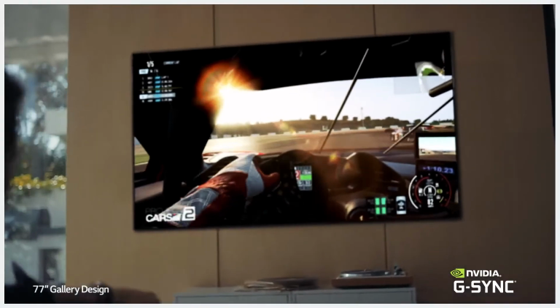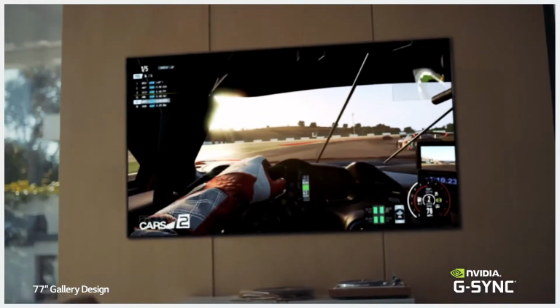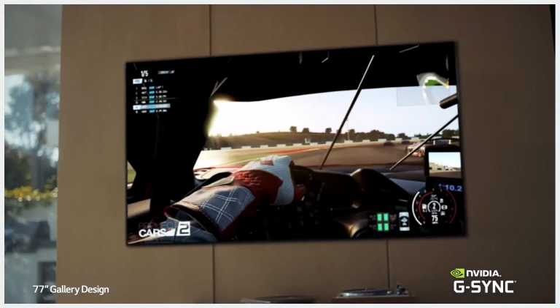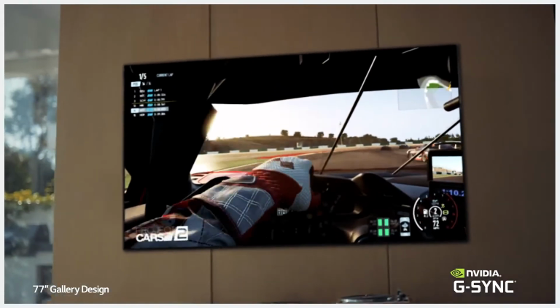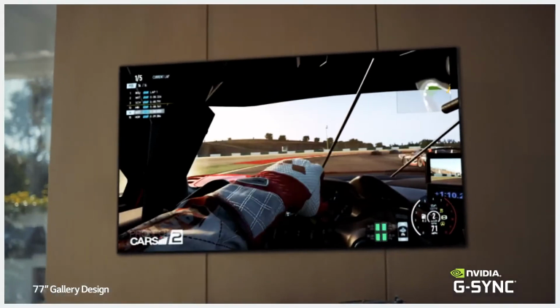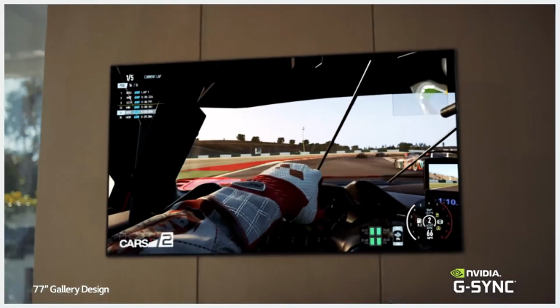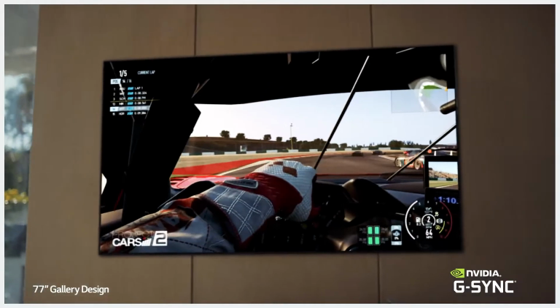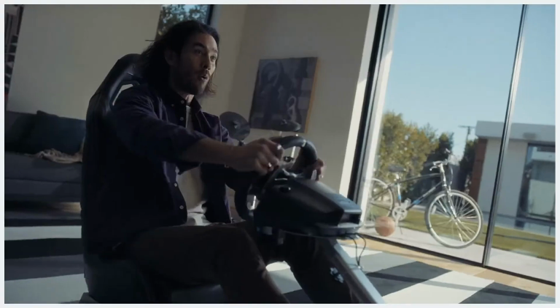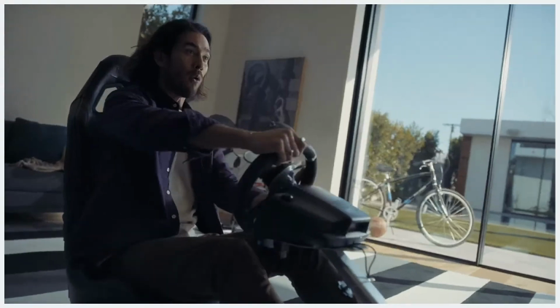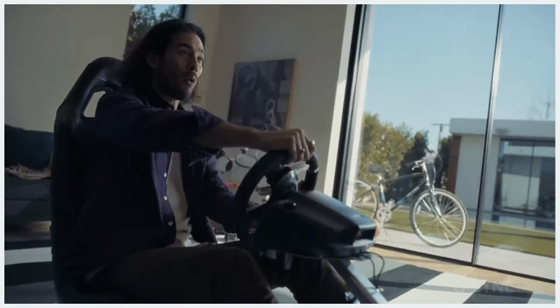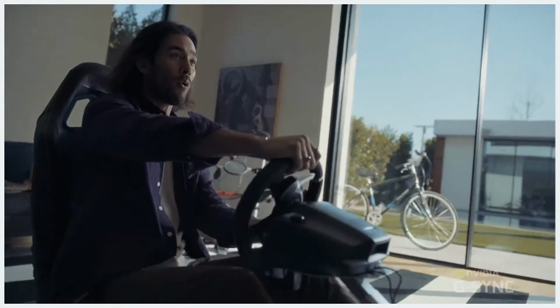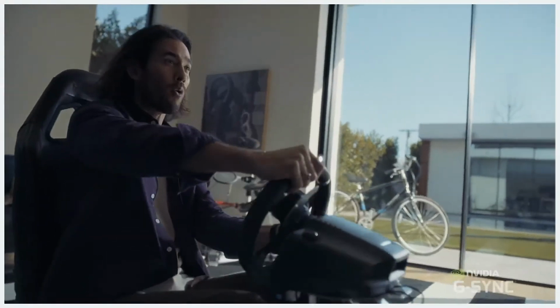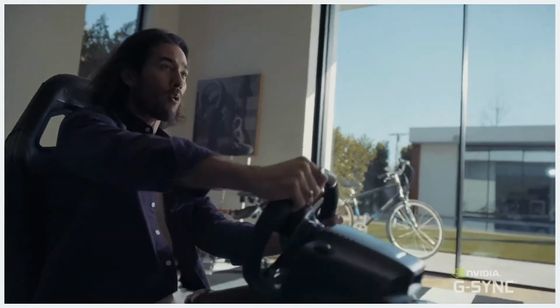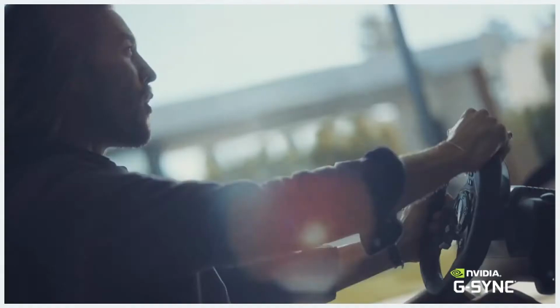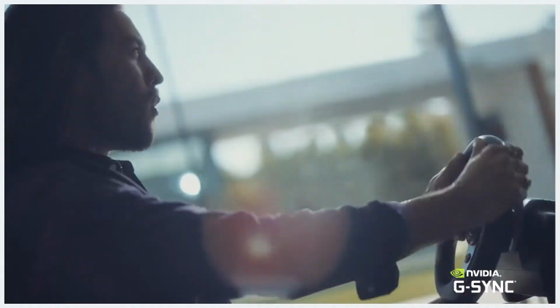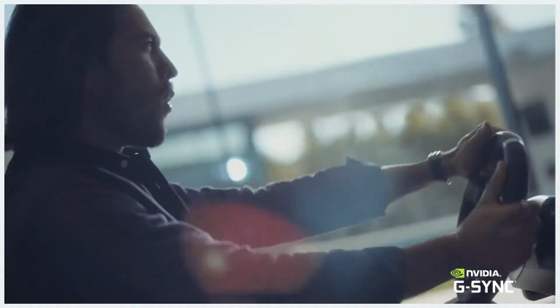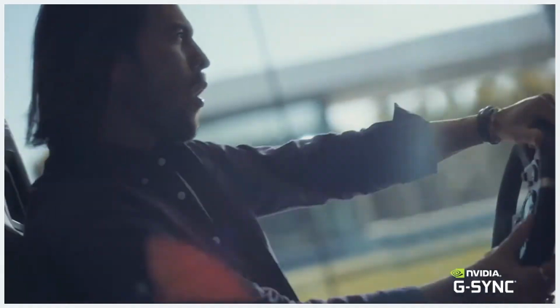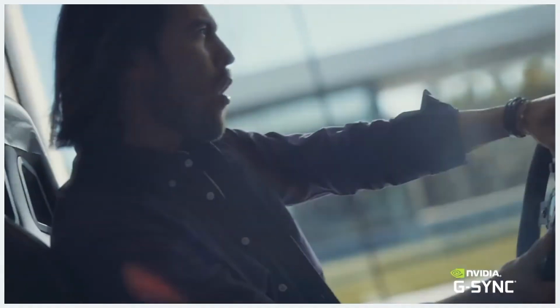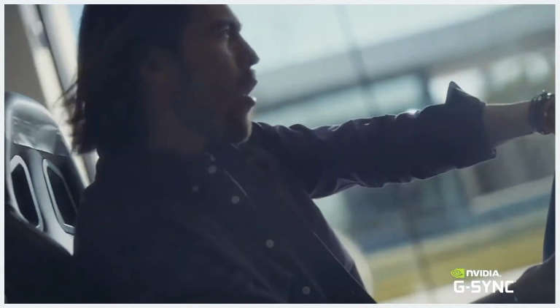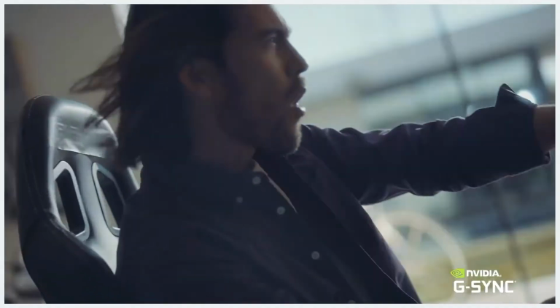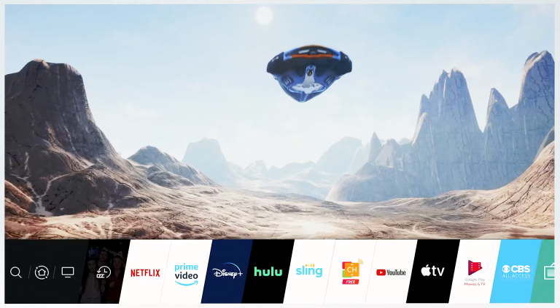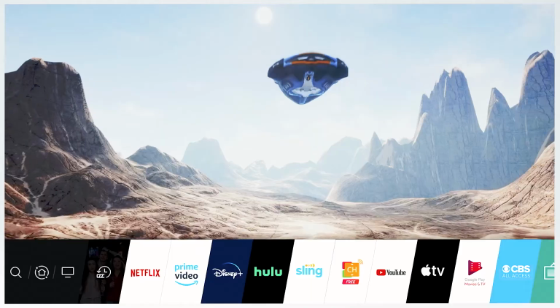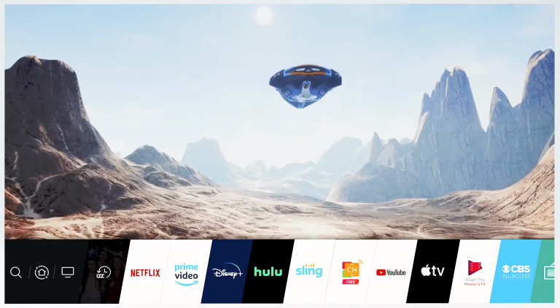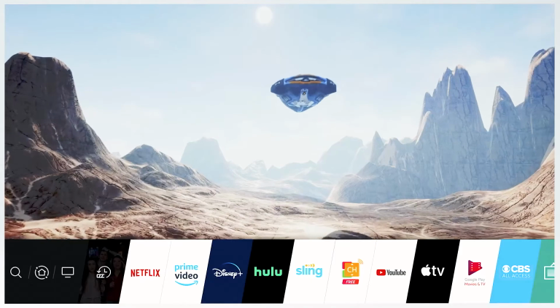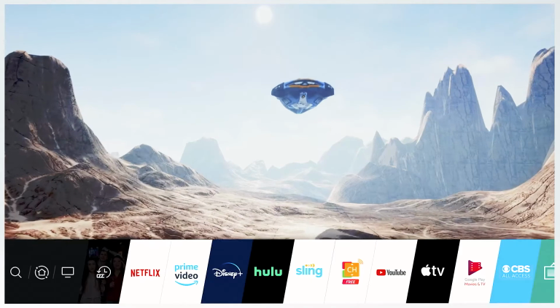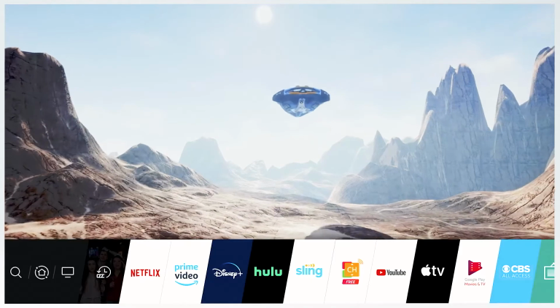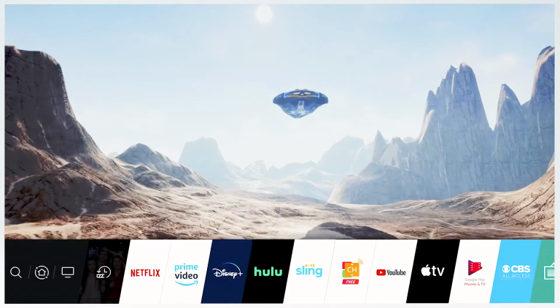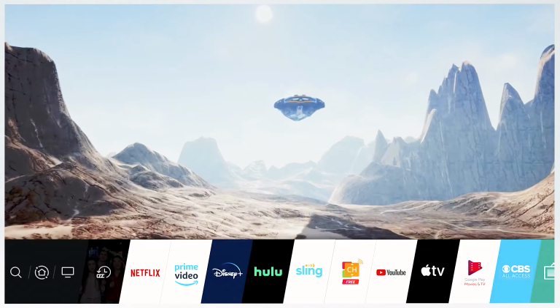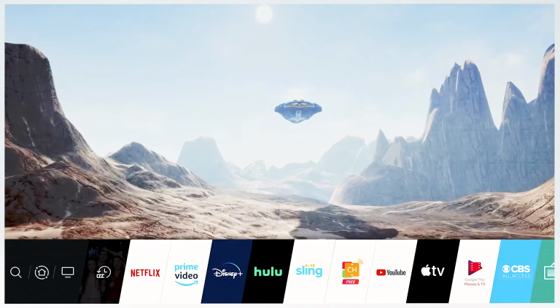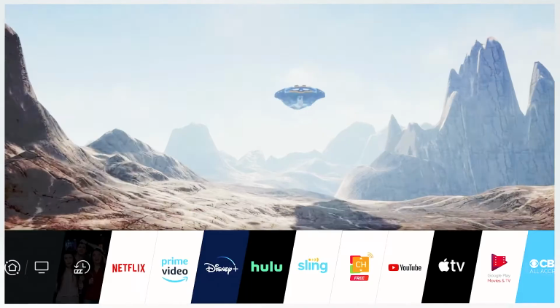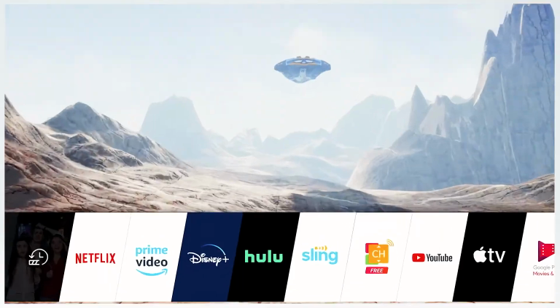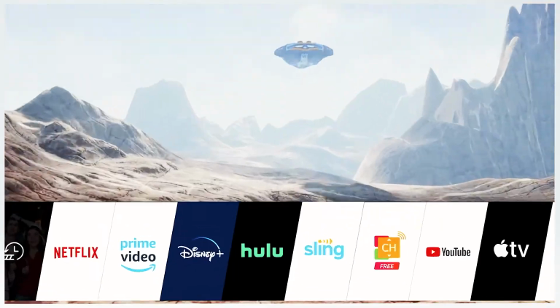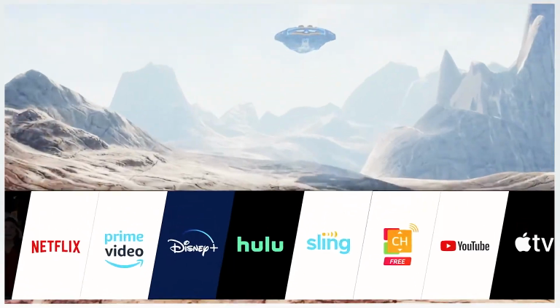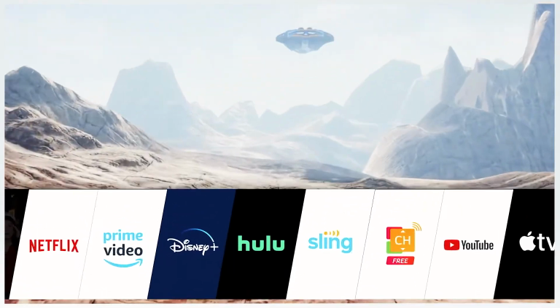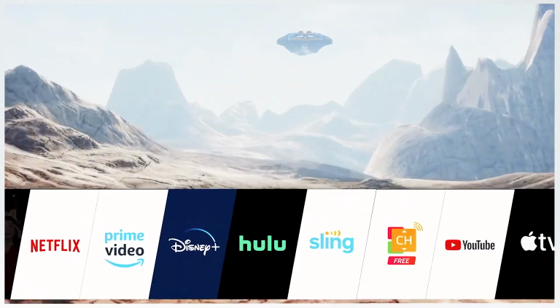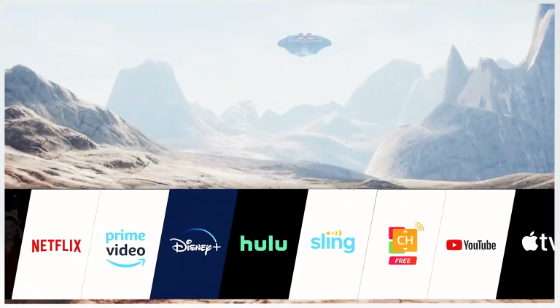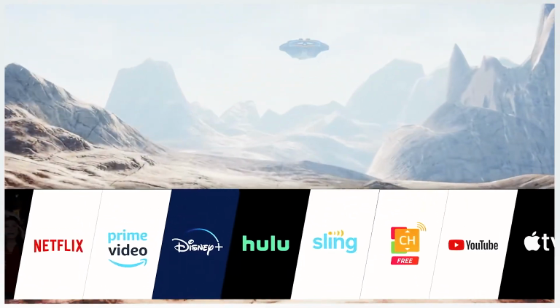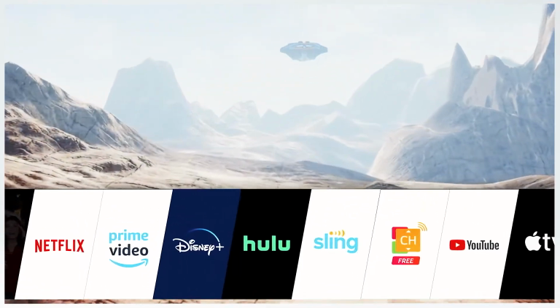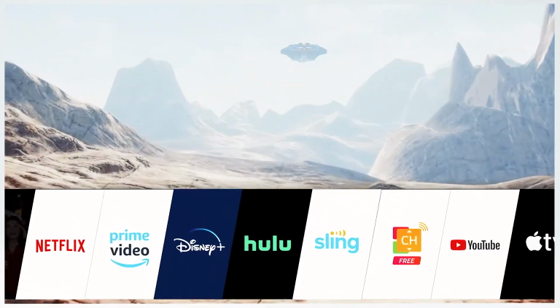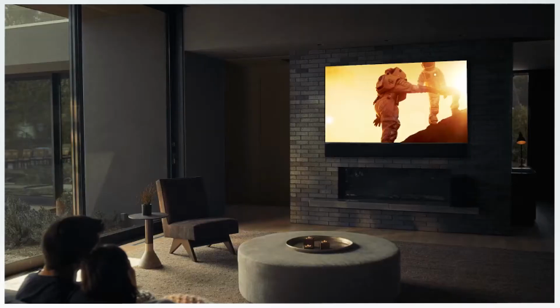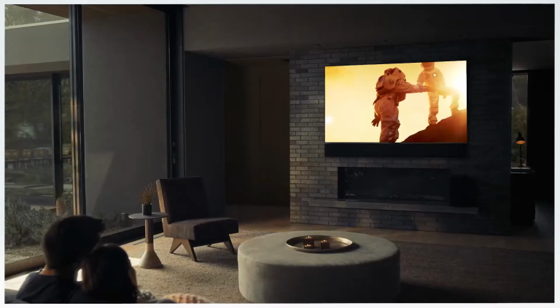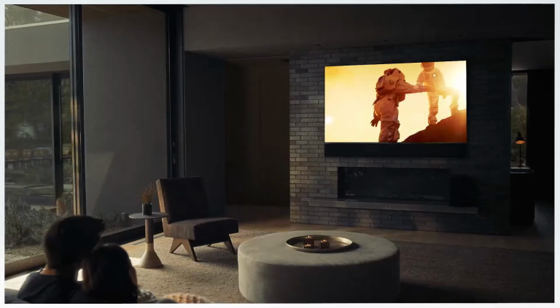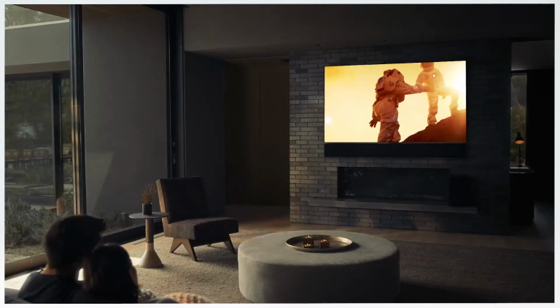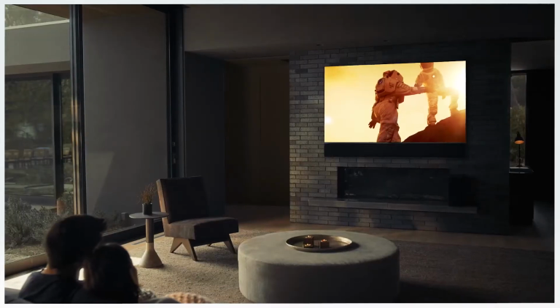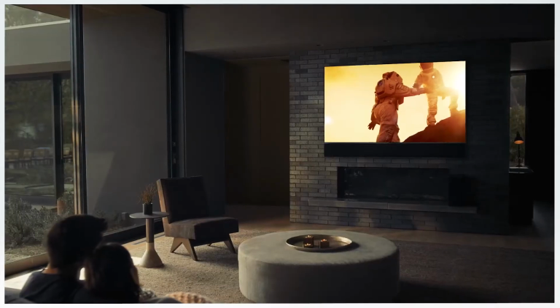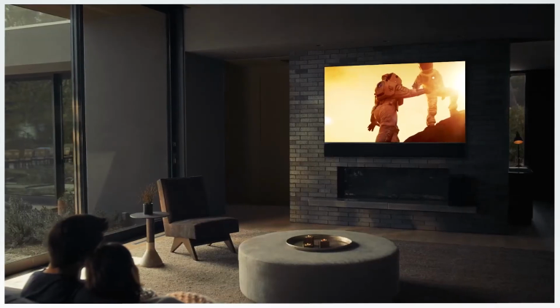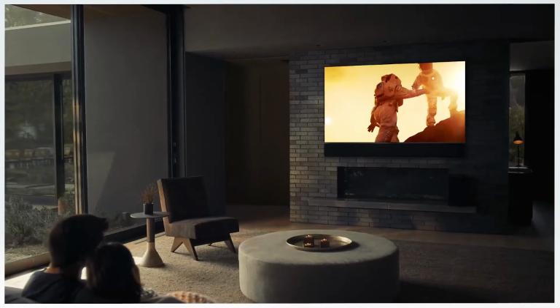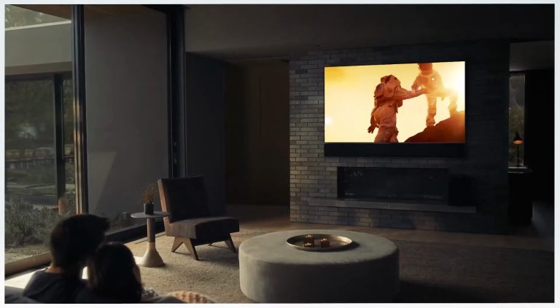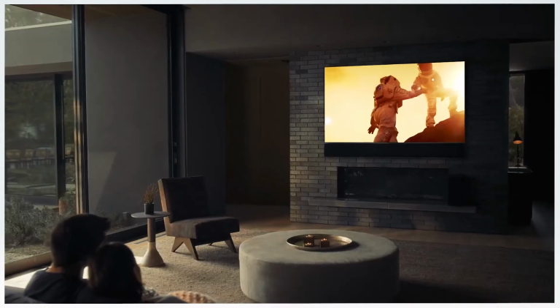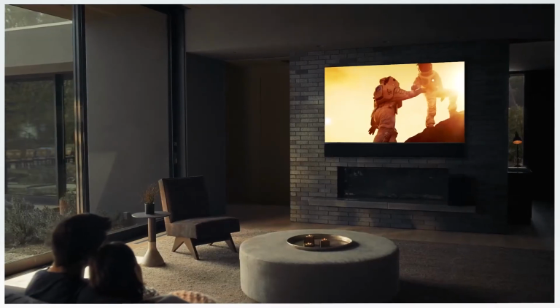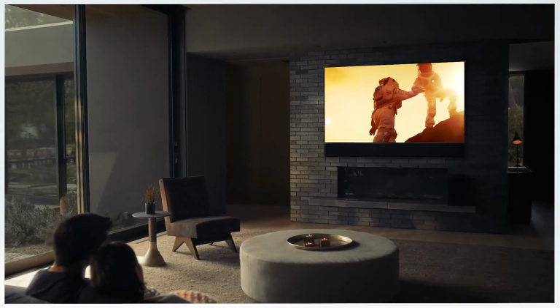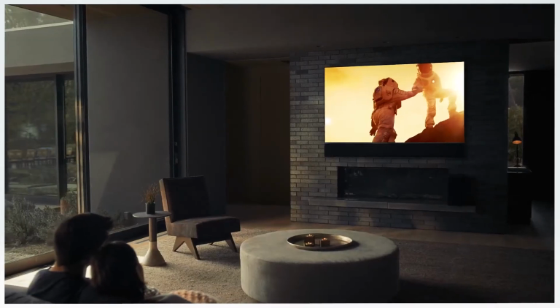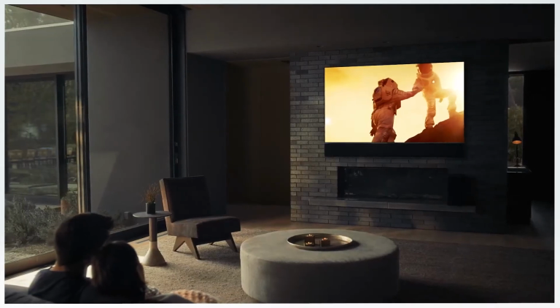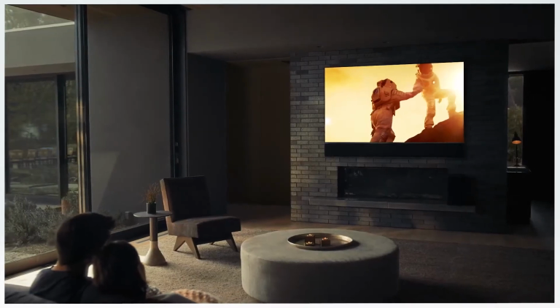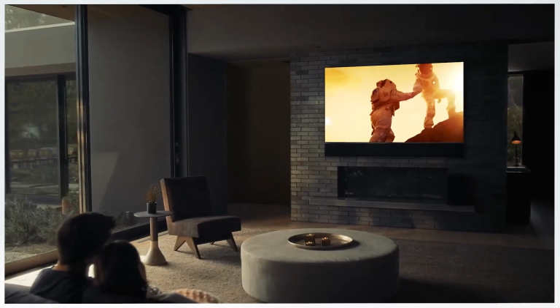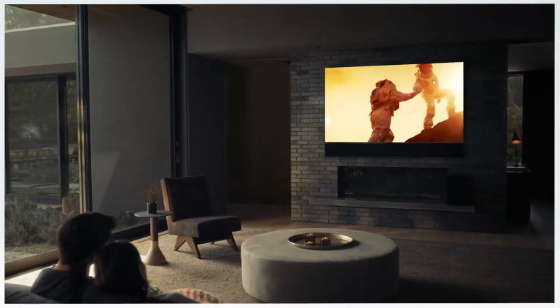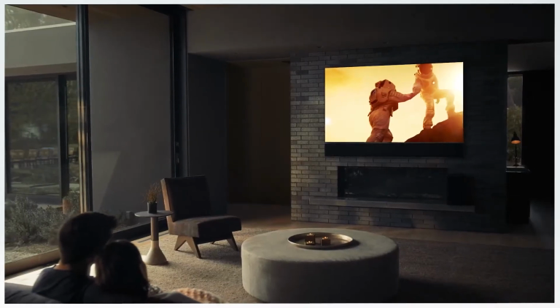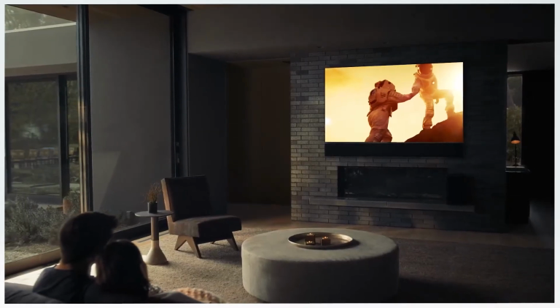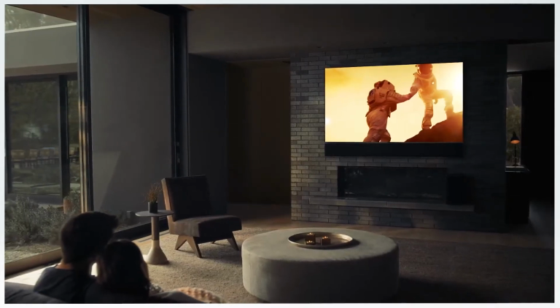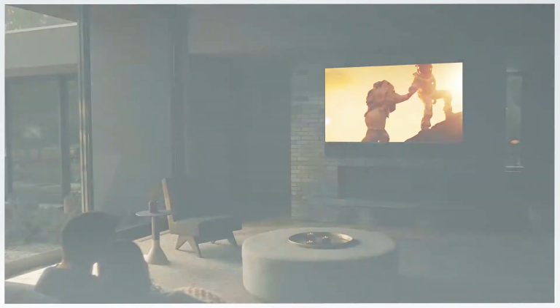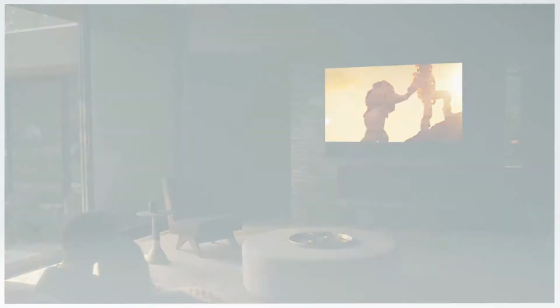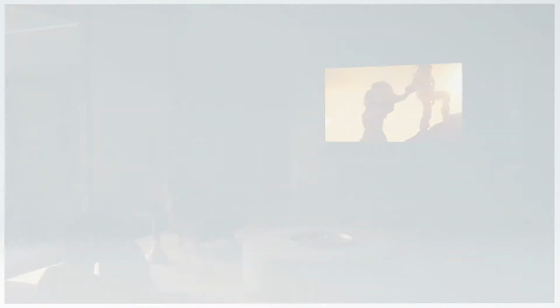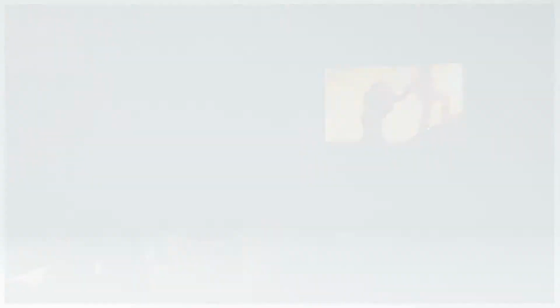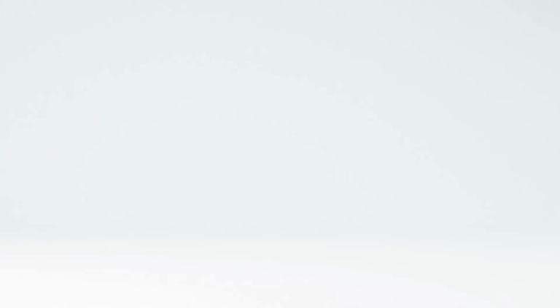So now that you know a little bit more about WebOS, jump right in. Explore what you can do with your LG TV, and welcome to the good life.